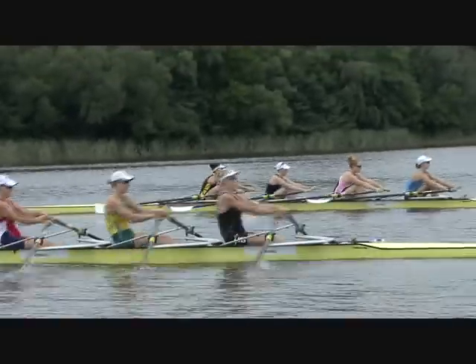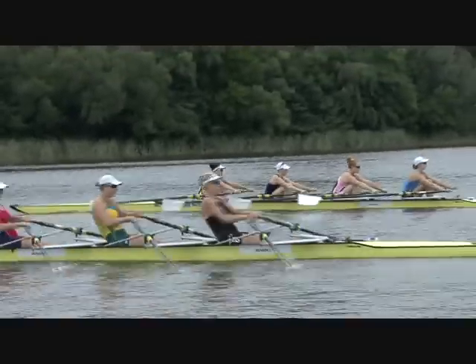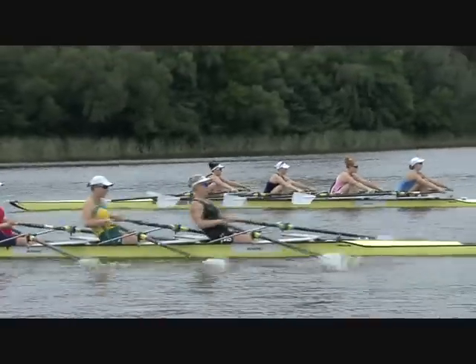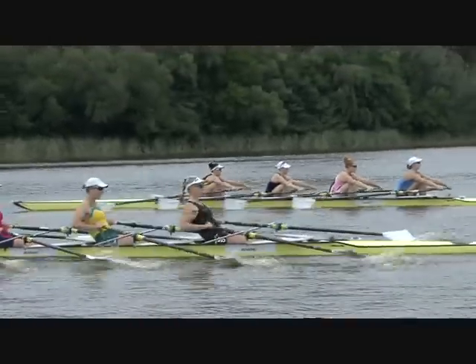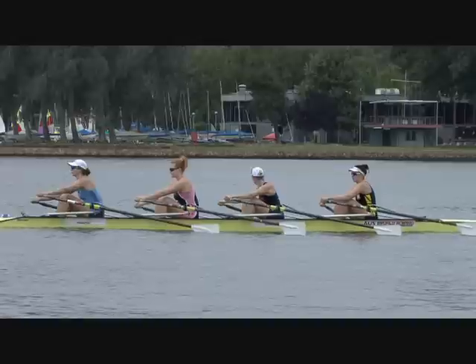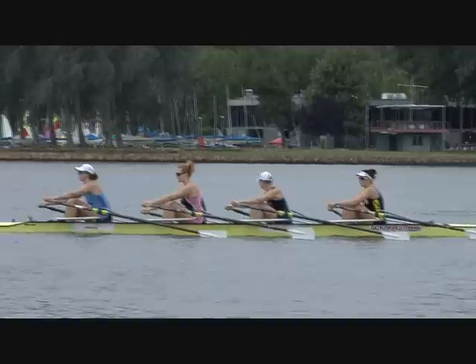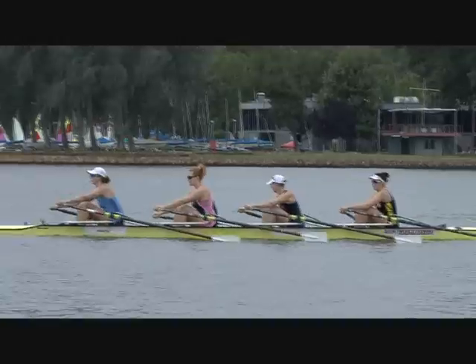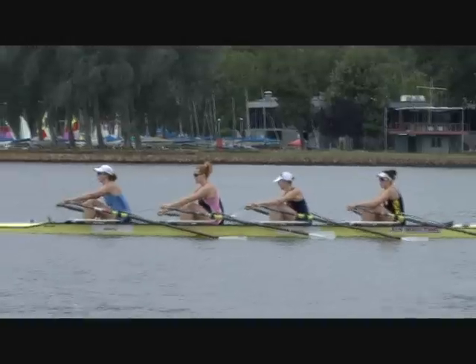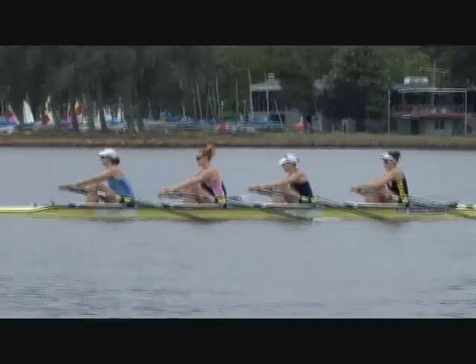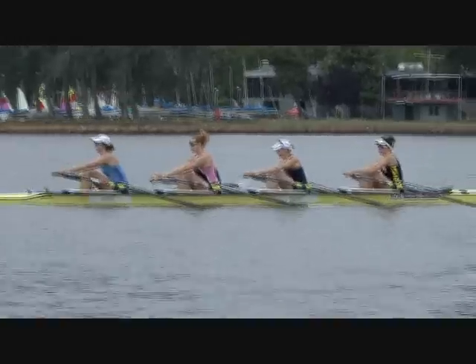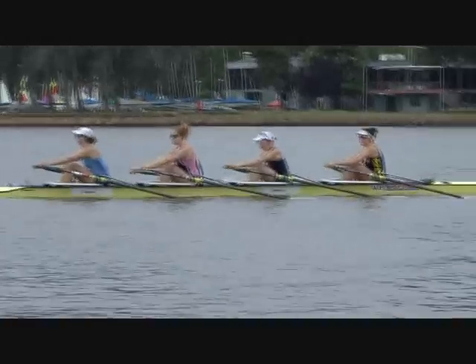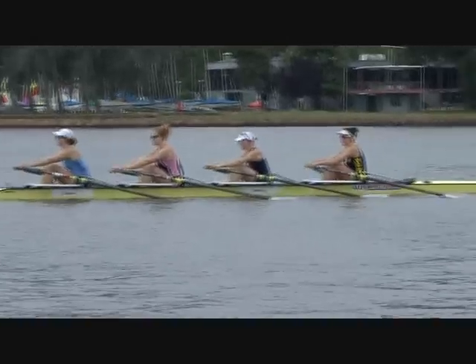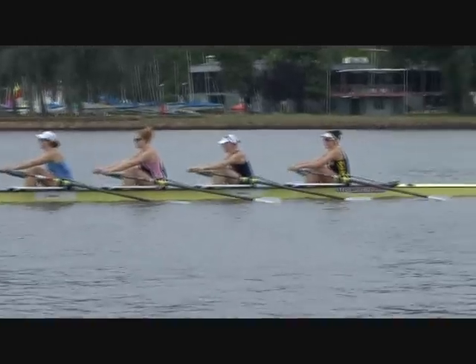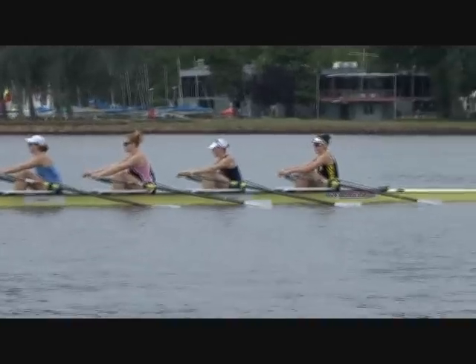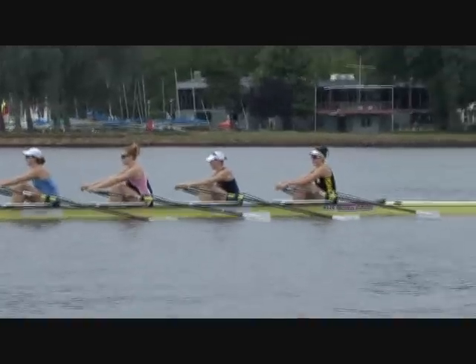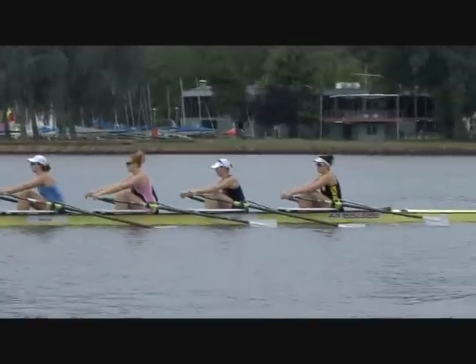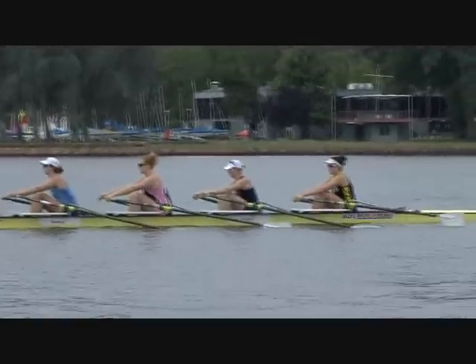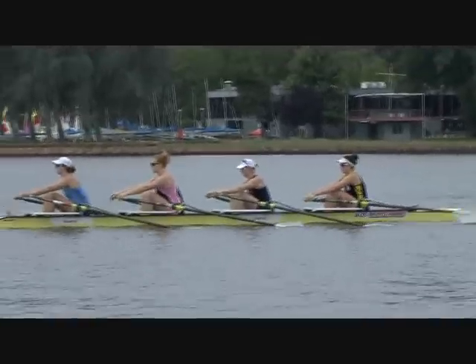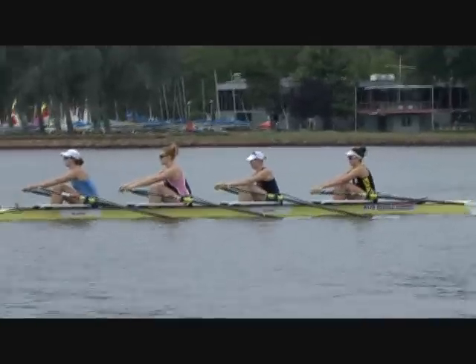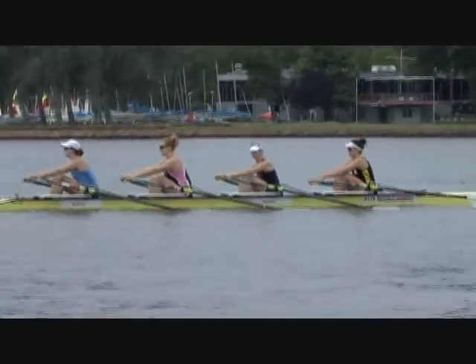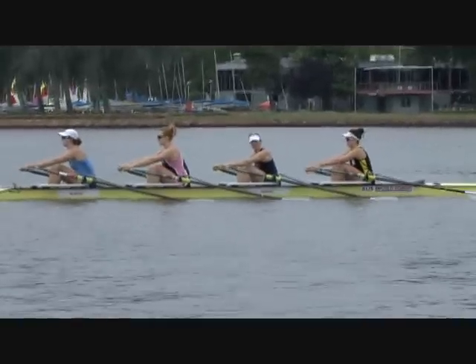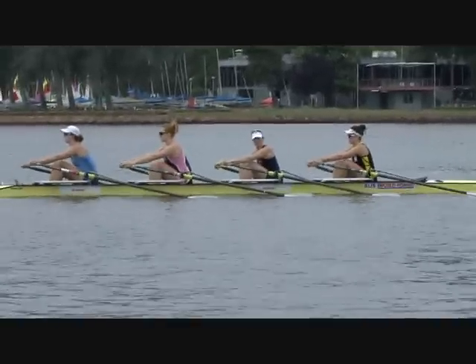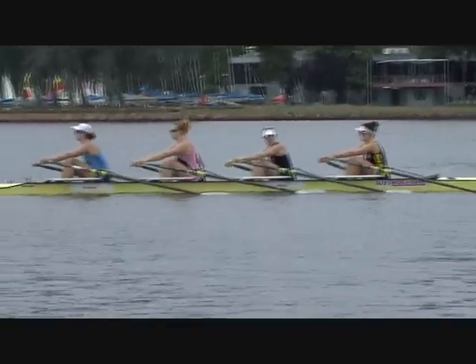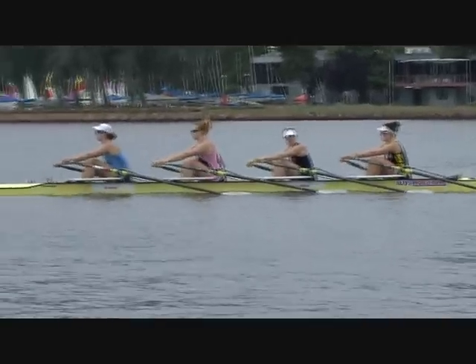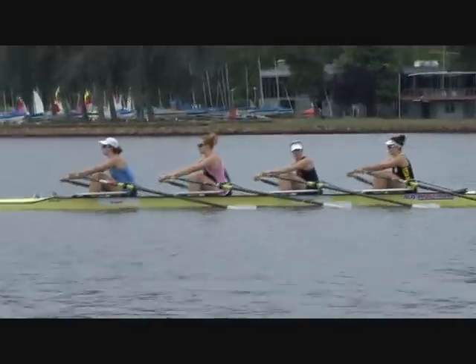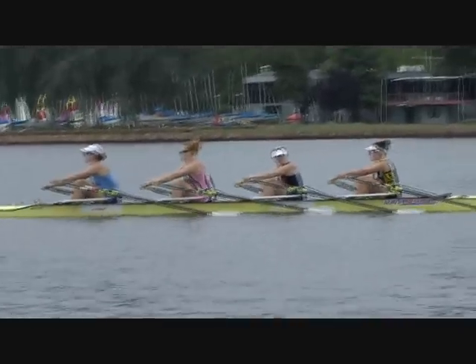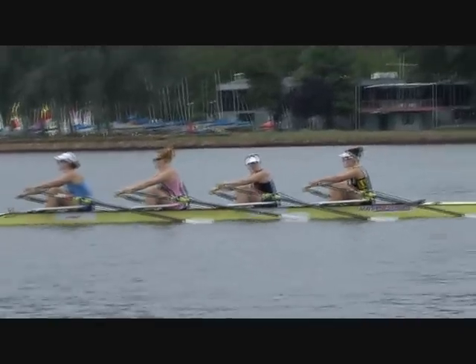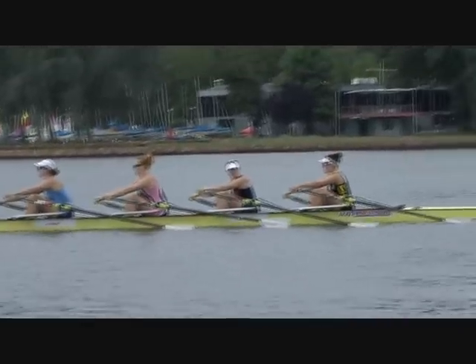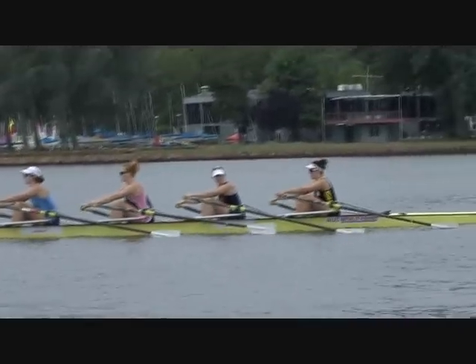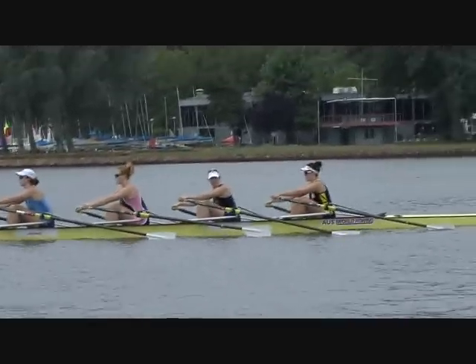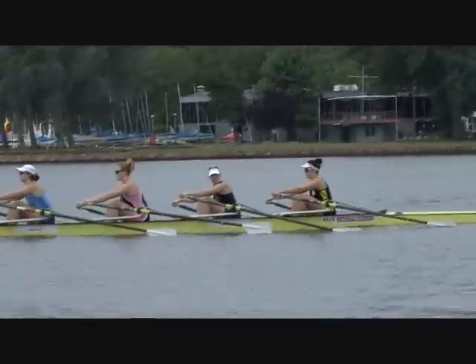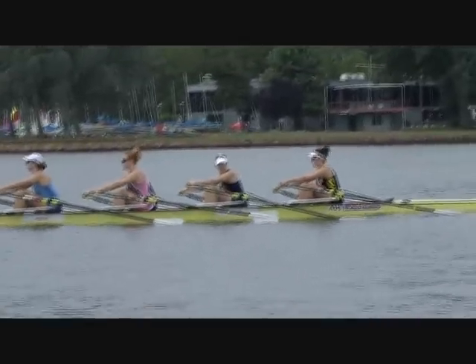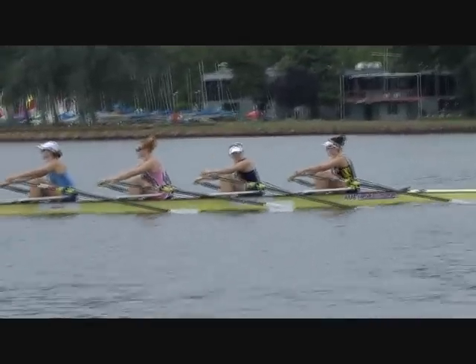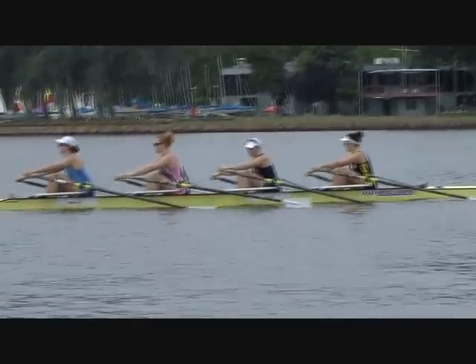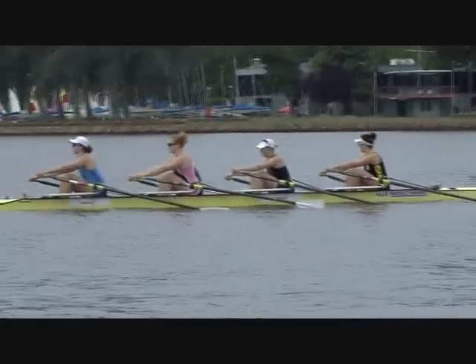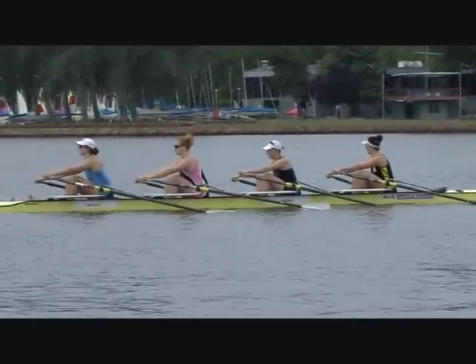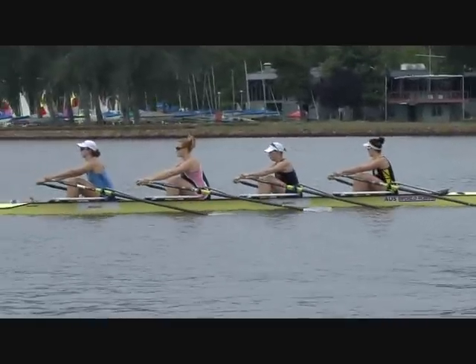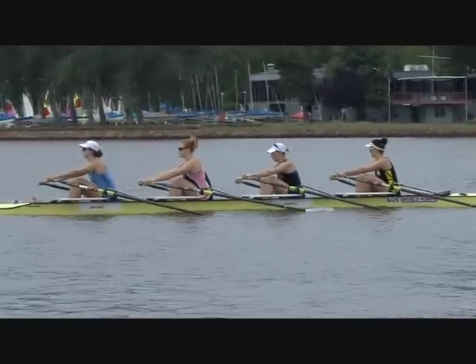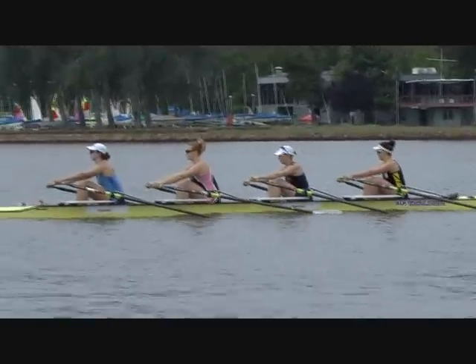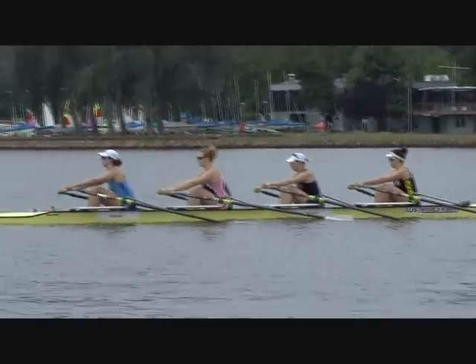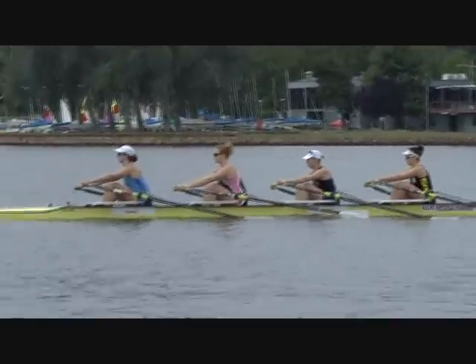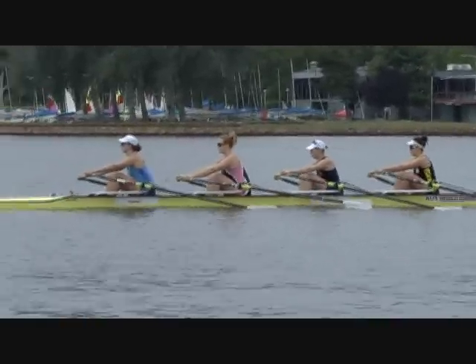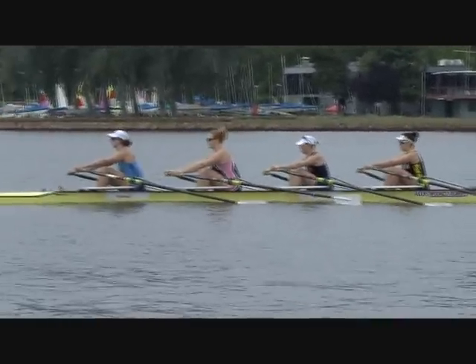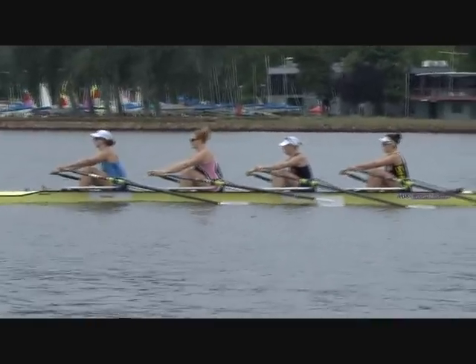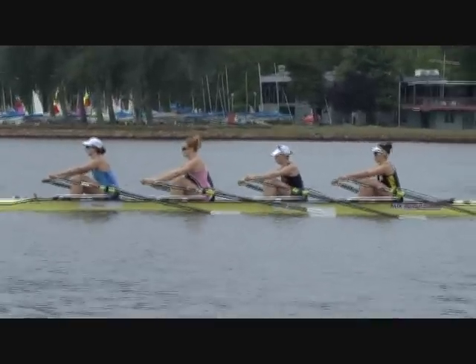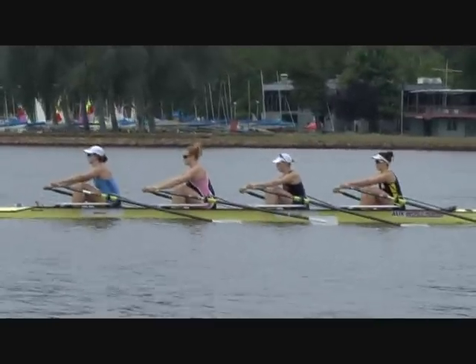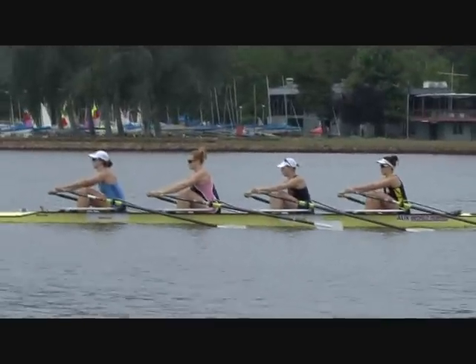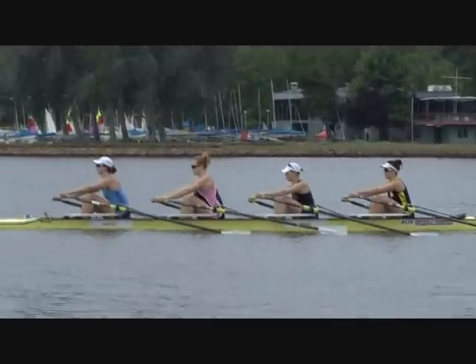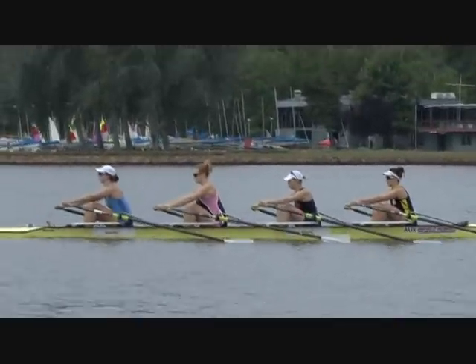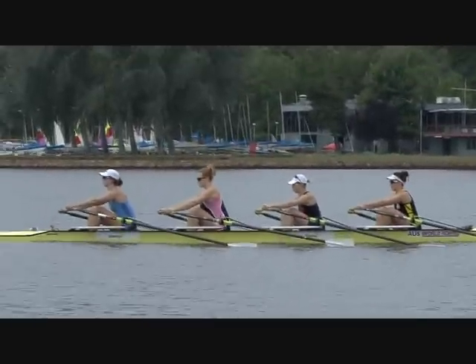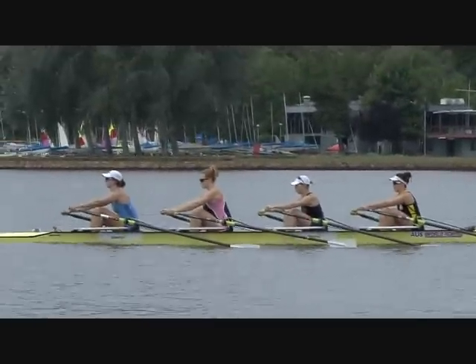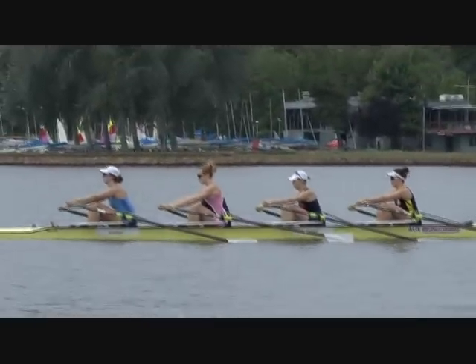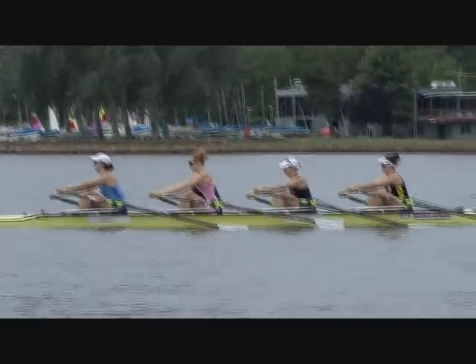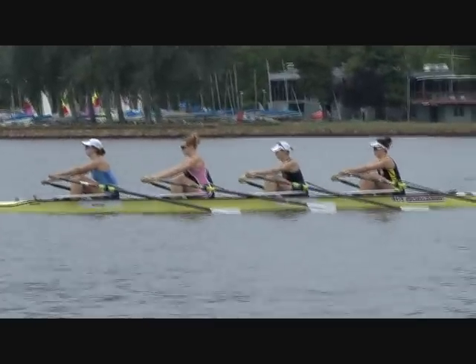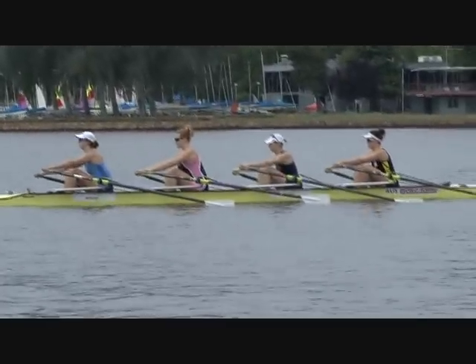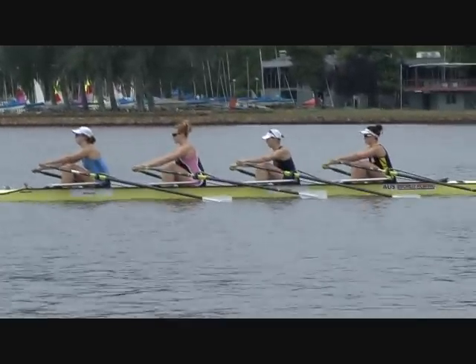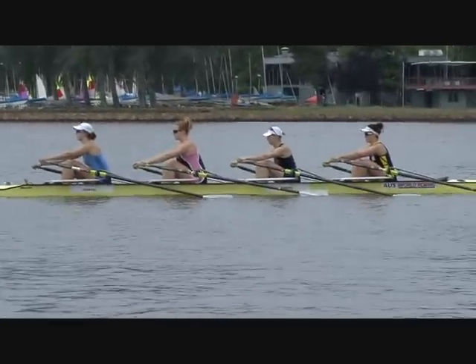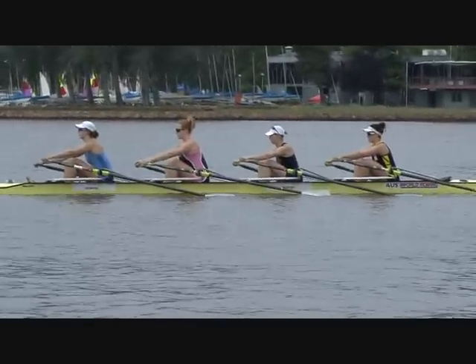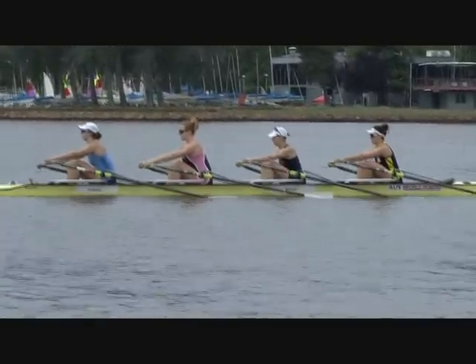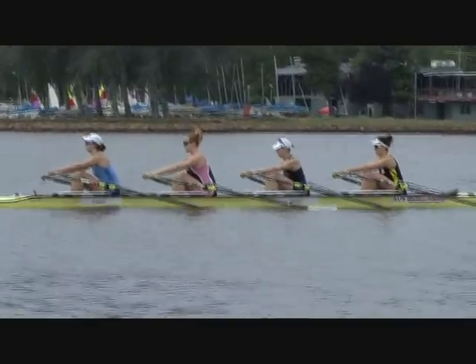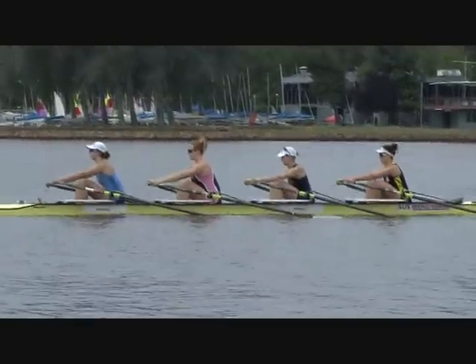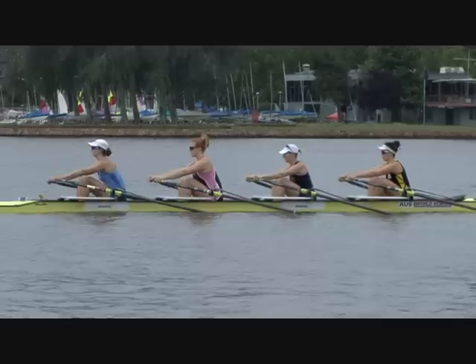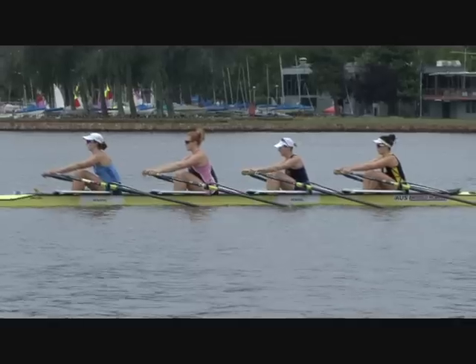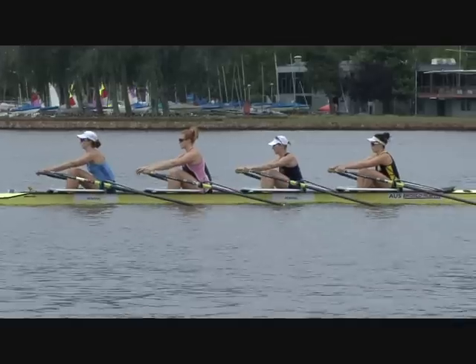4 minutes at 20. Let's have that set from the back — attention — go.